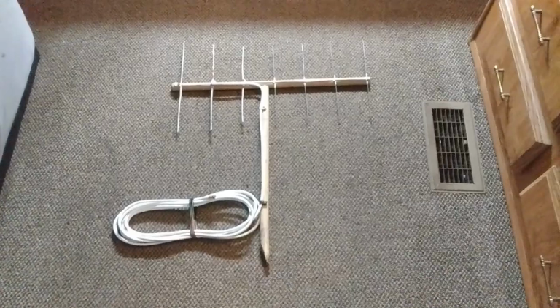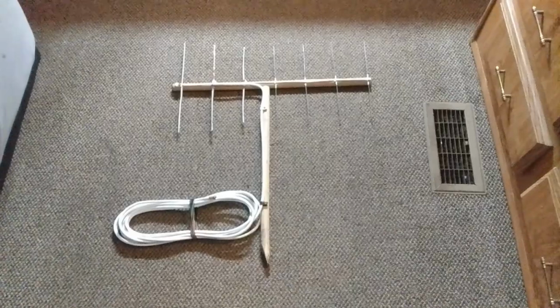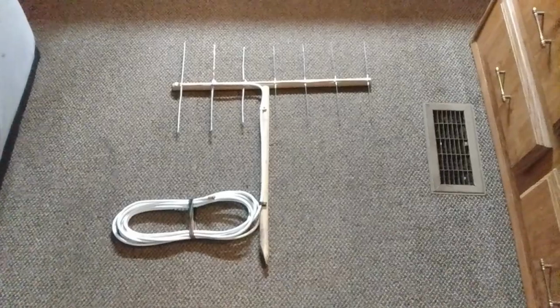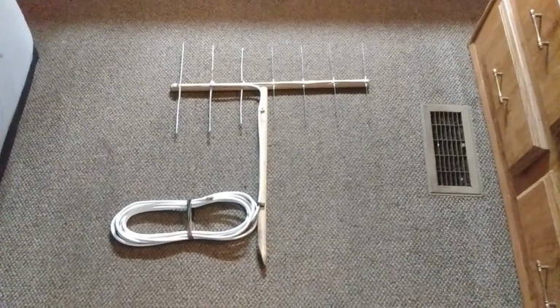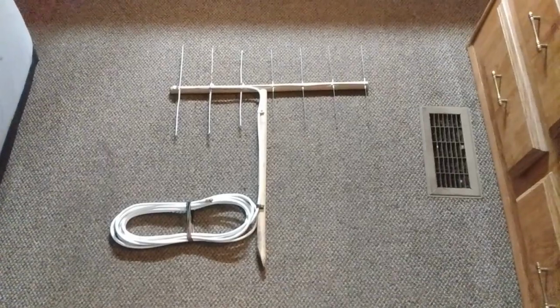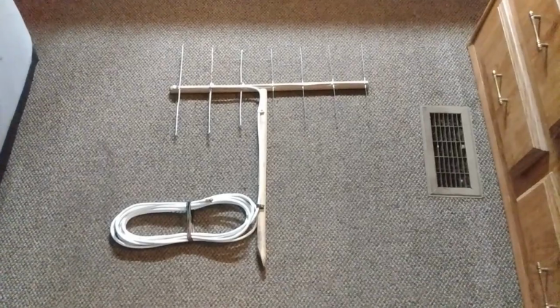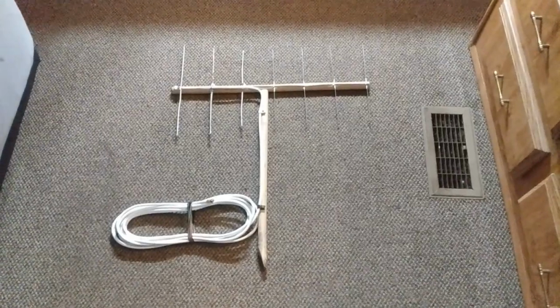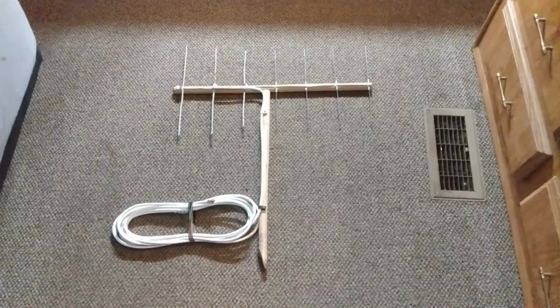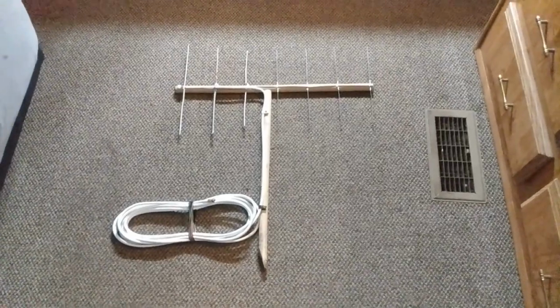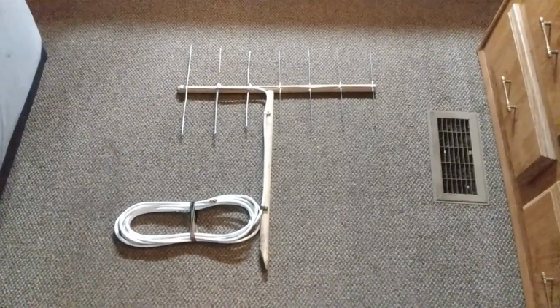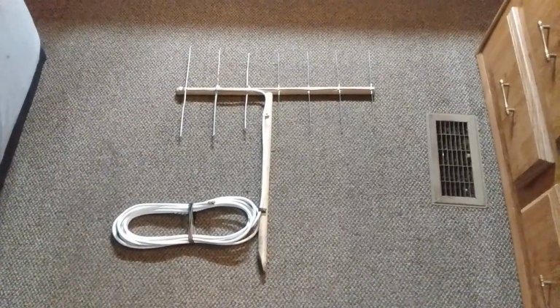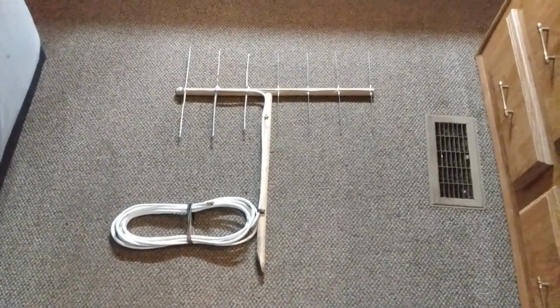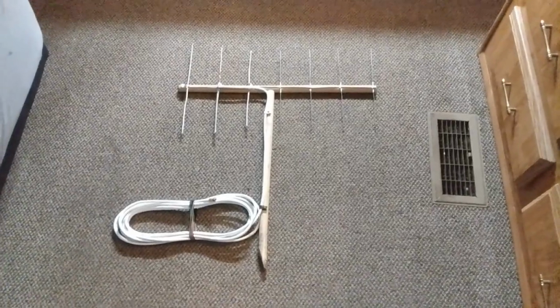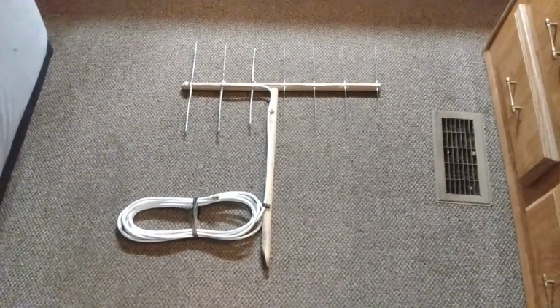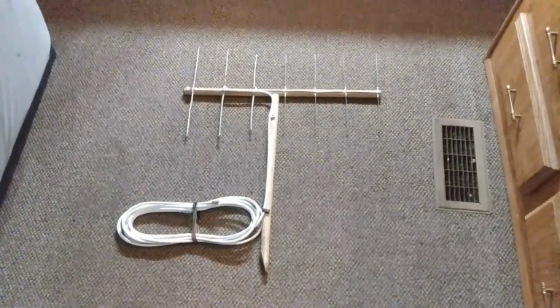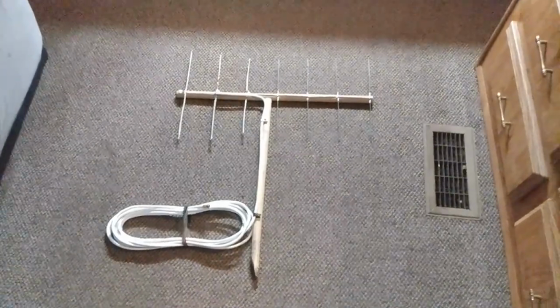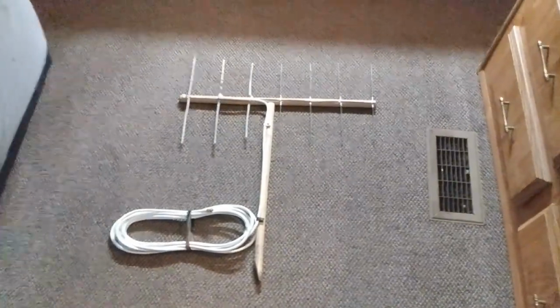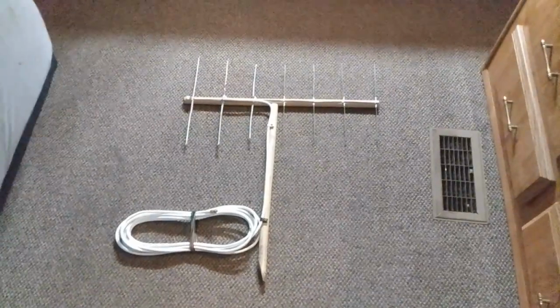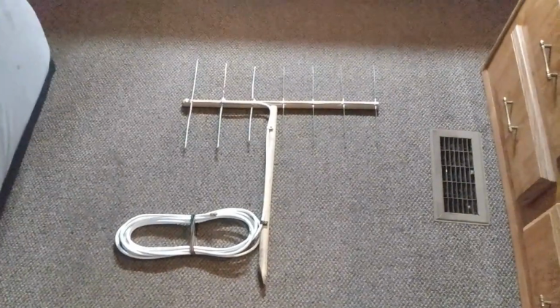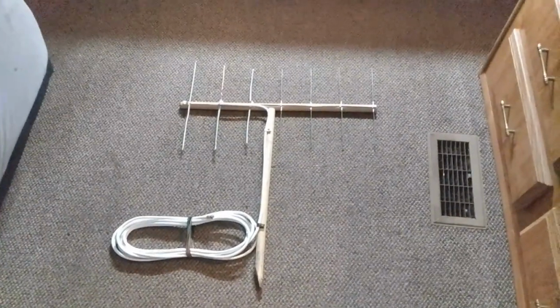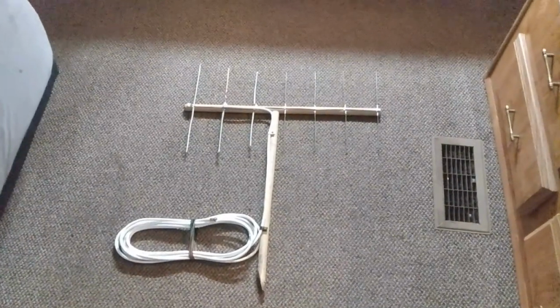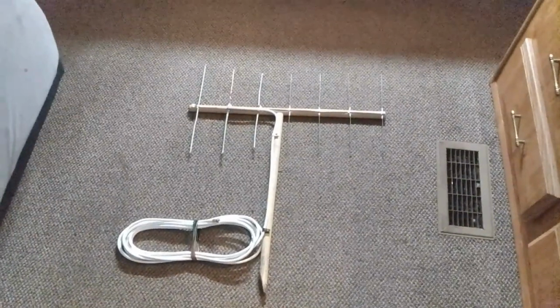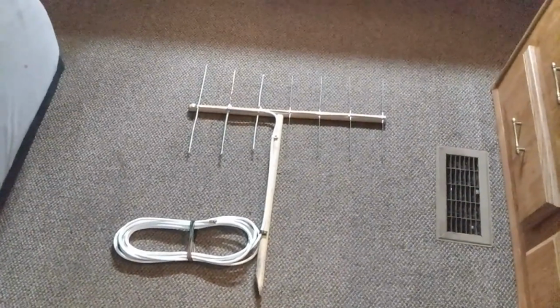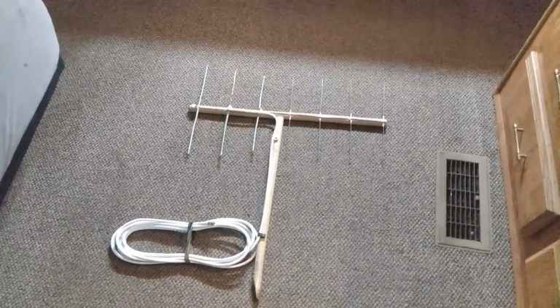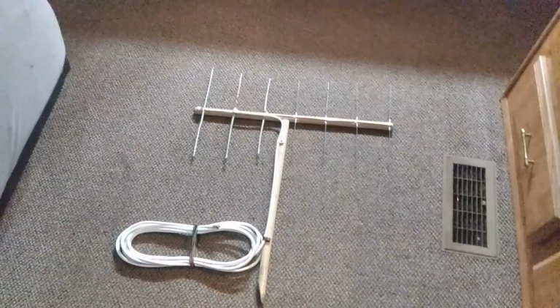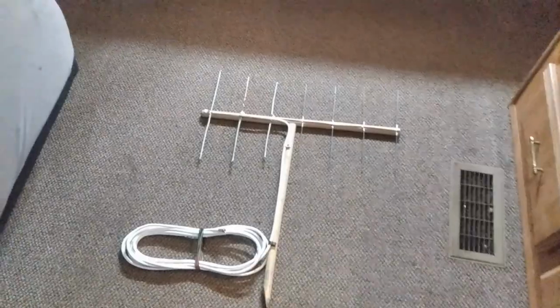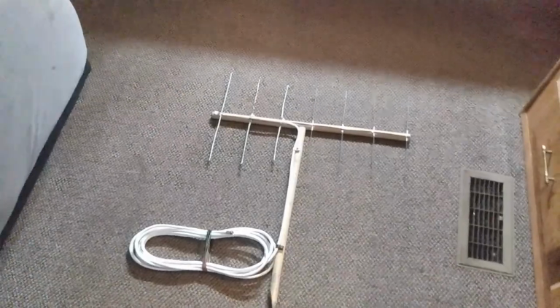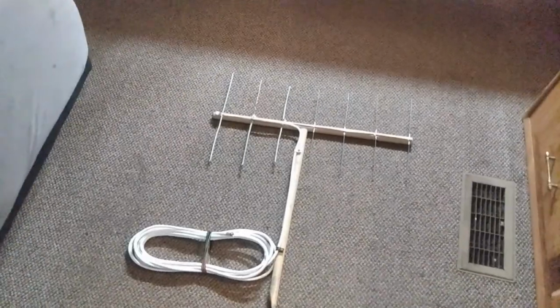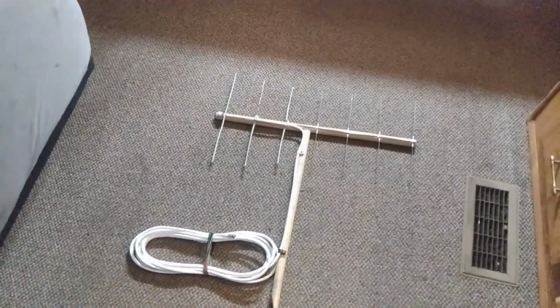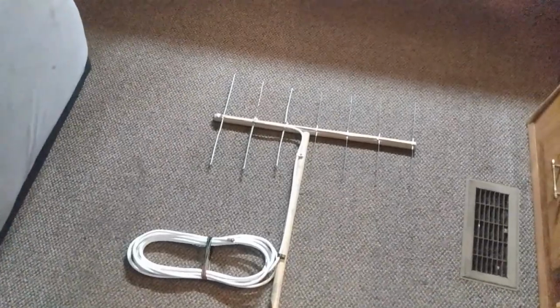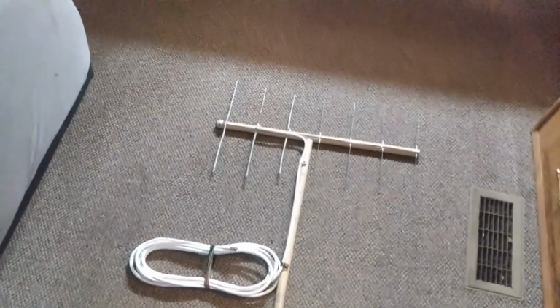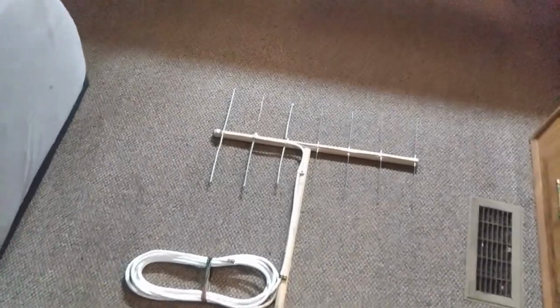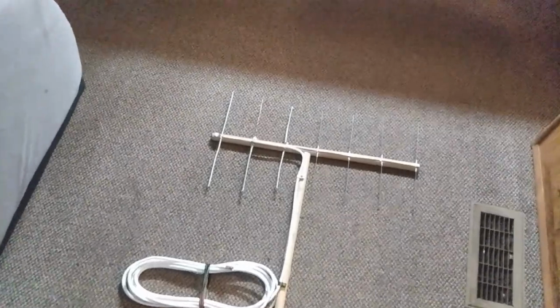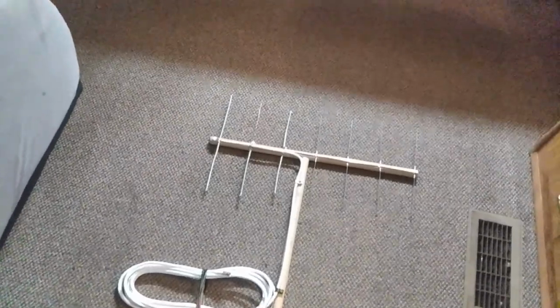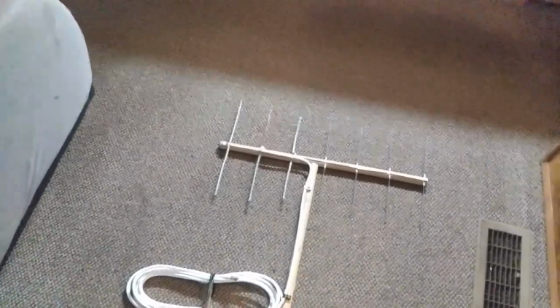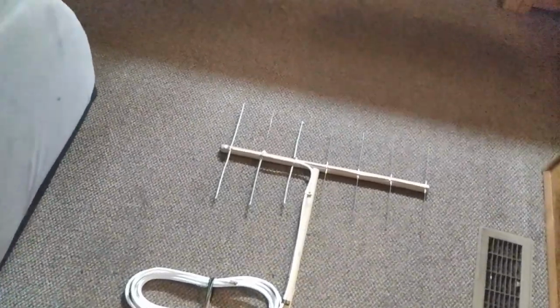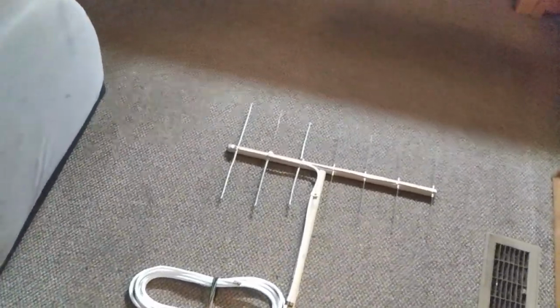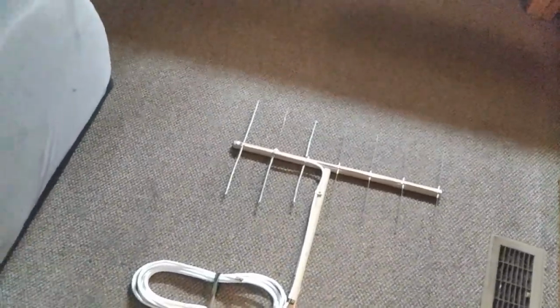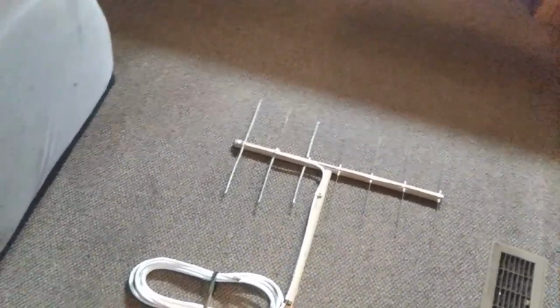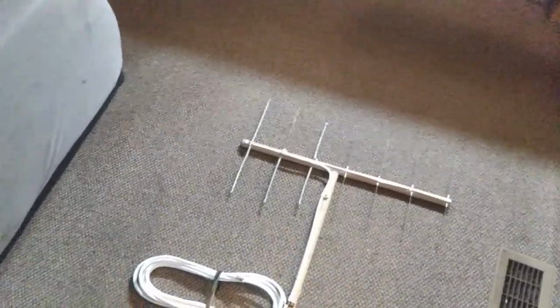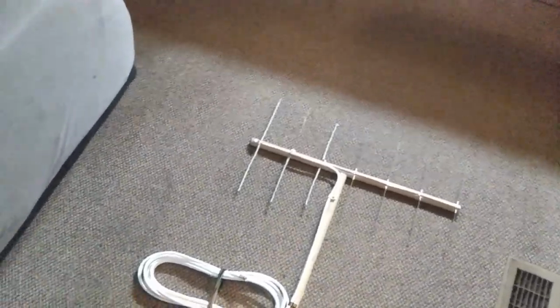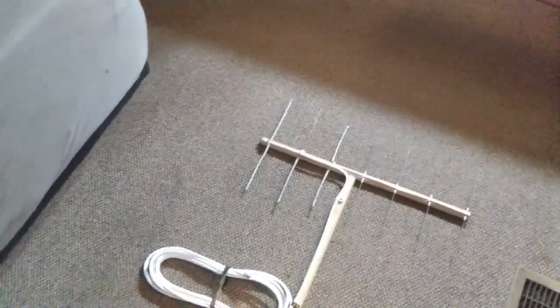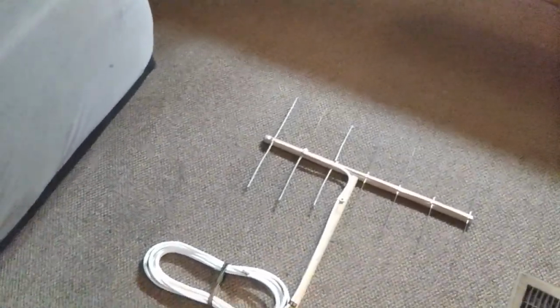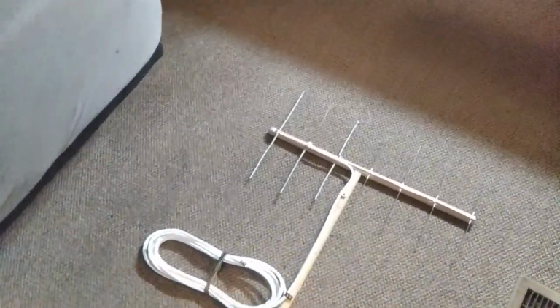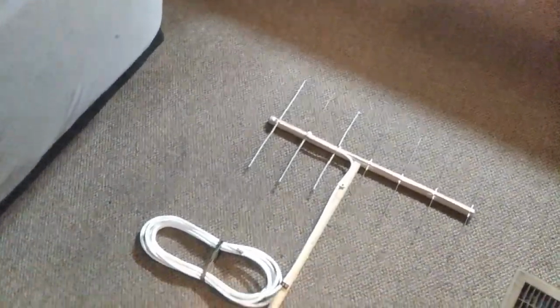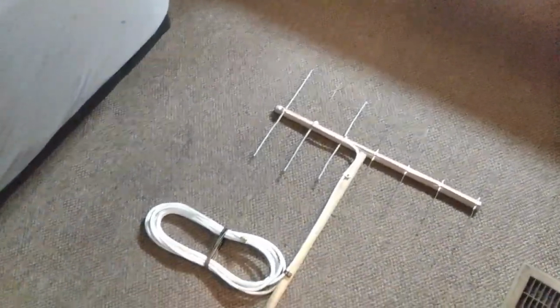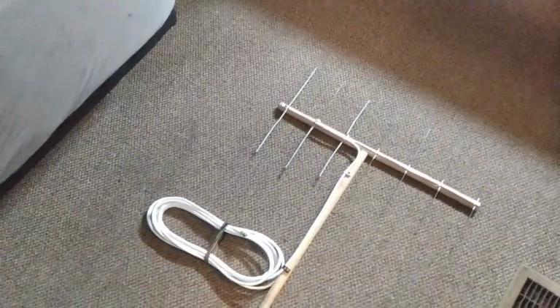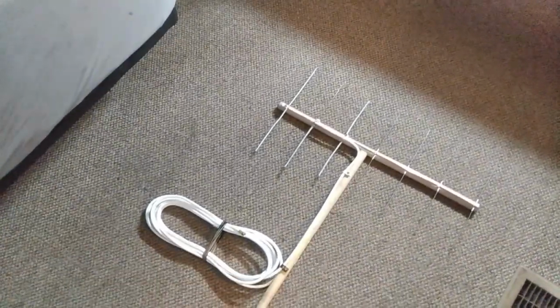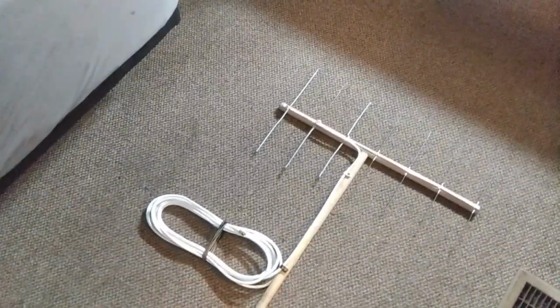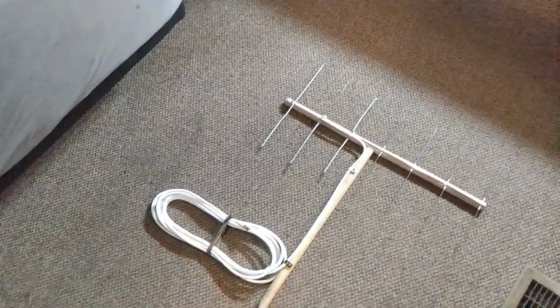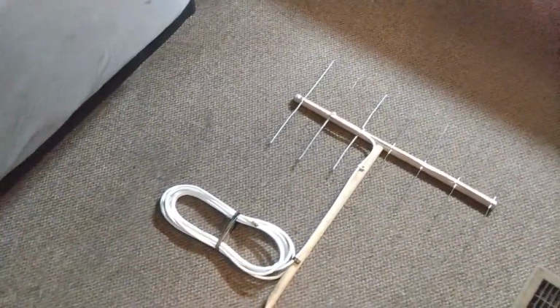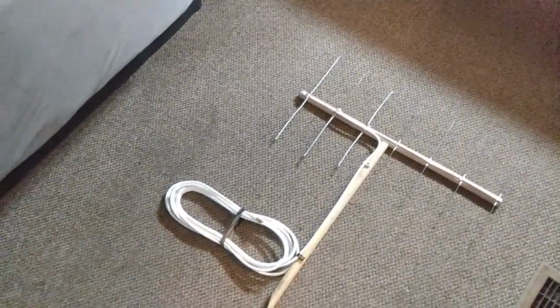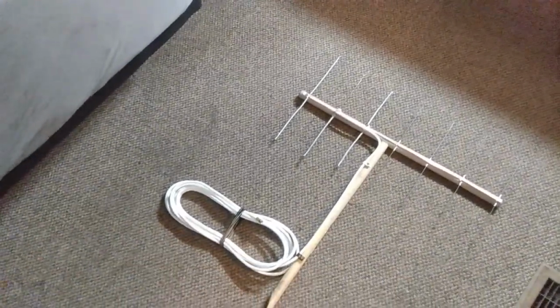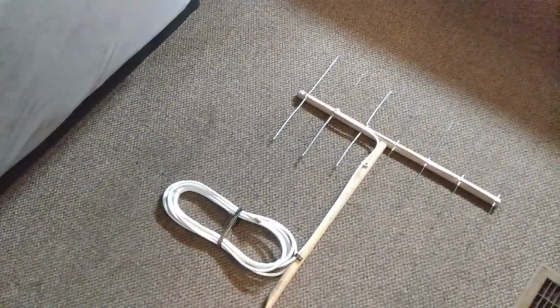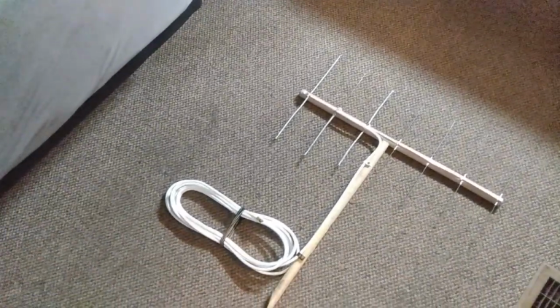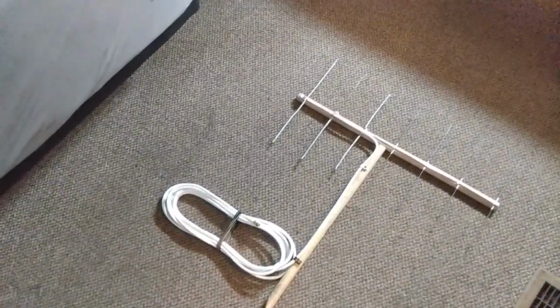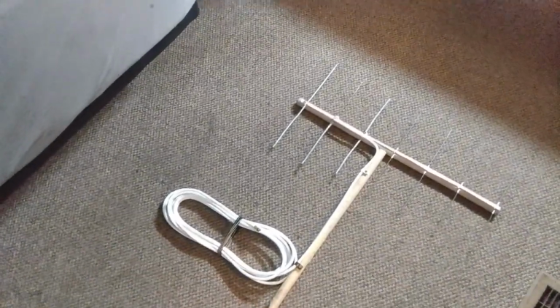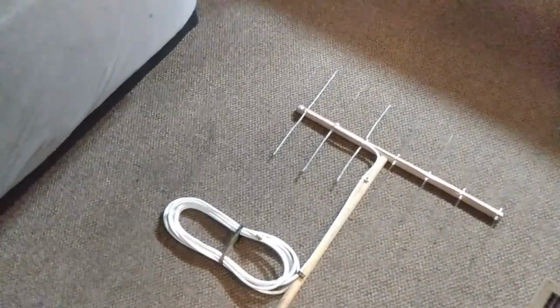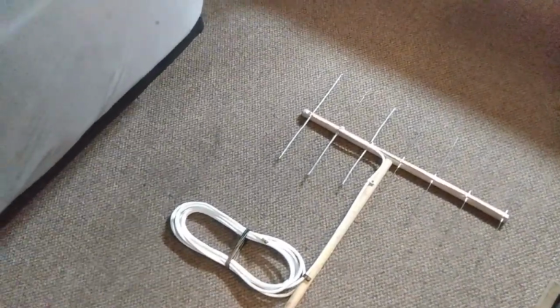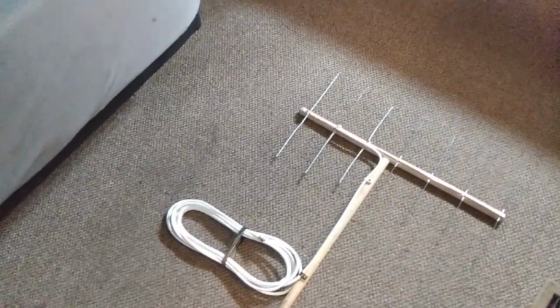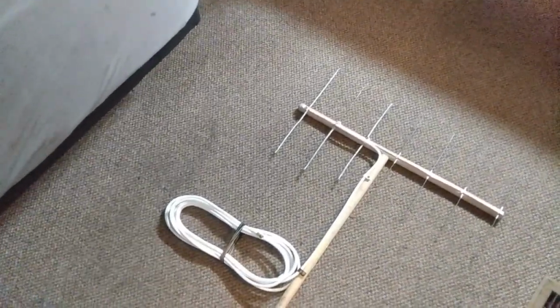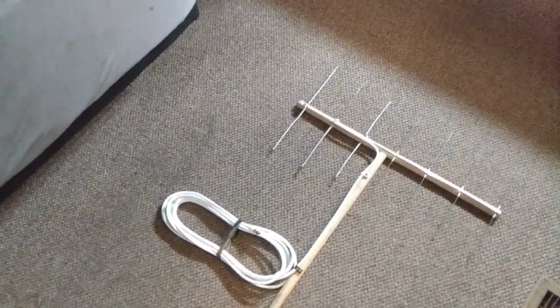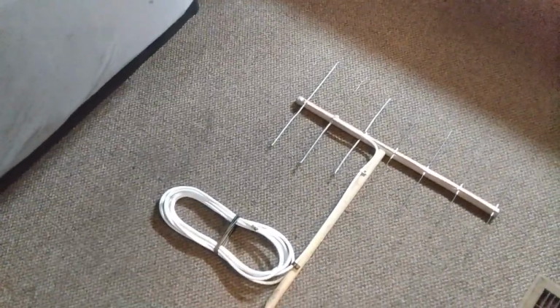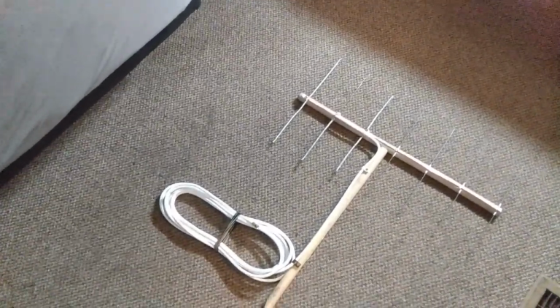How's it going YouTube? Today's video is a home-brewed 7-element GMRS Yagi antenna.